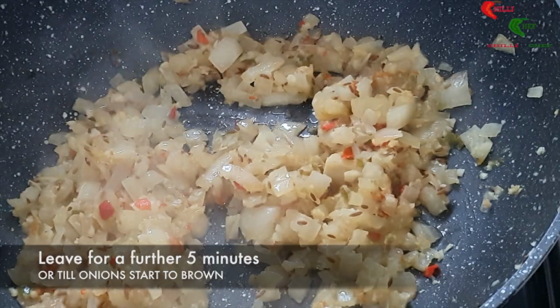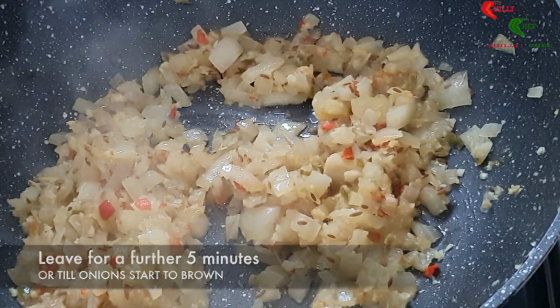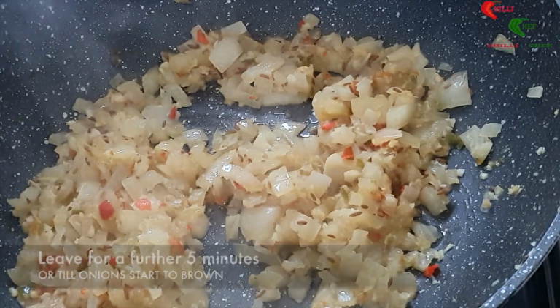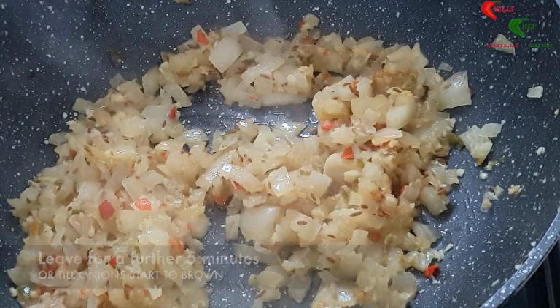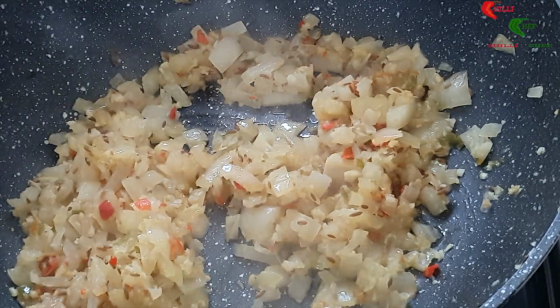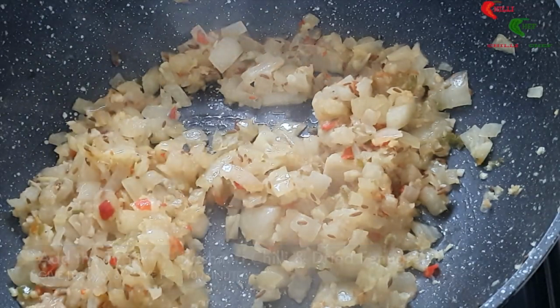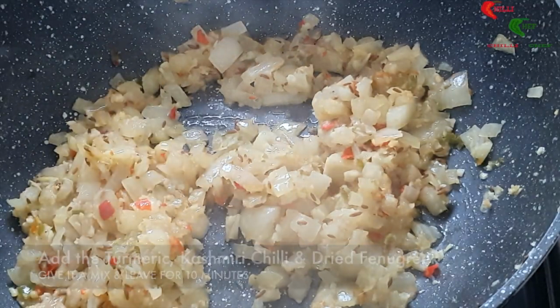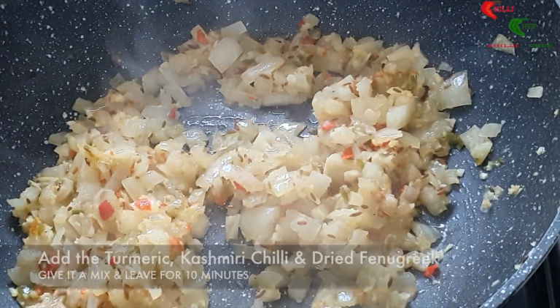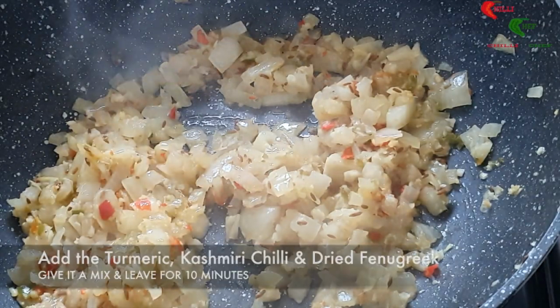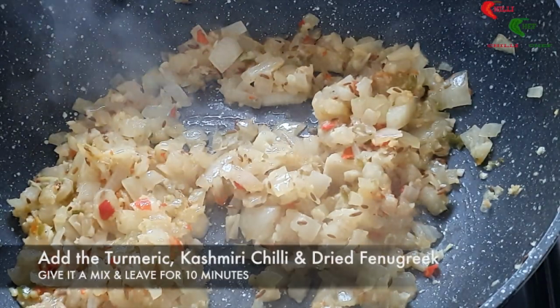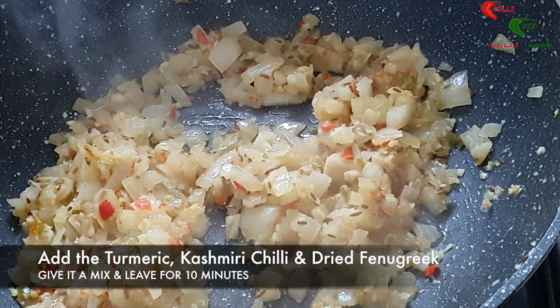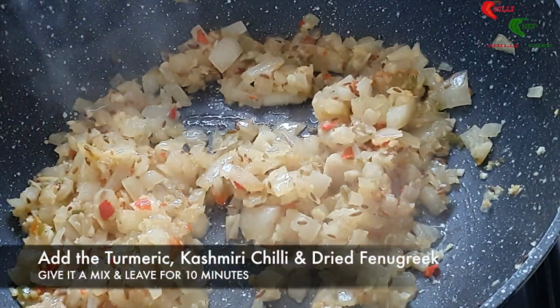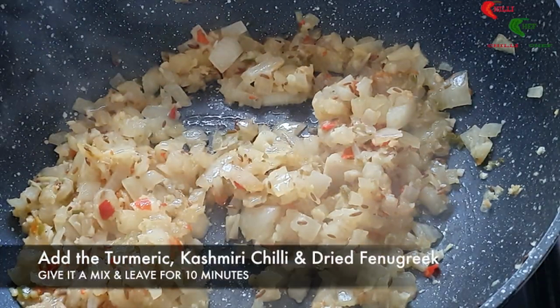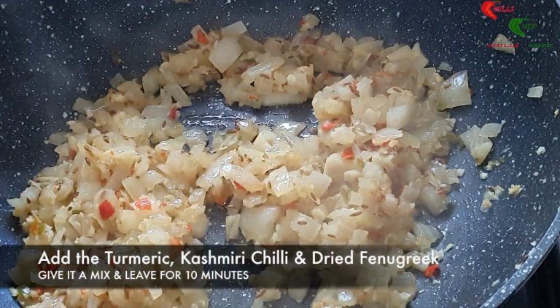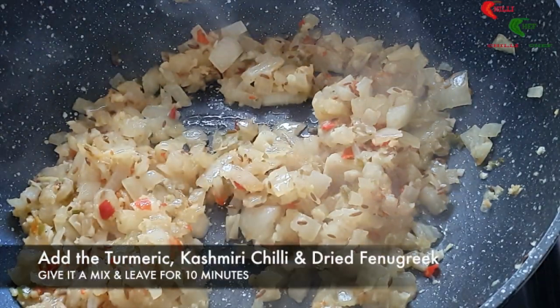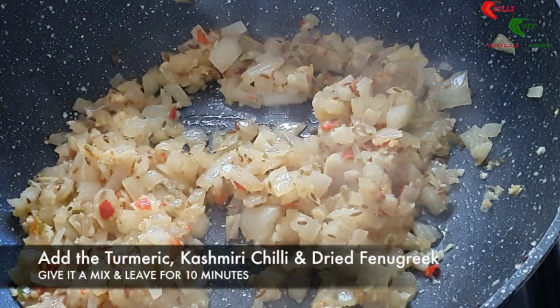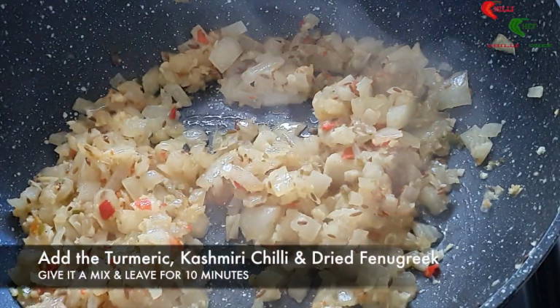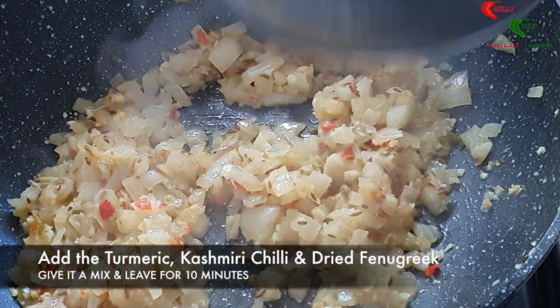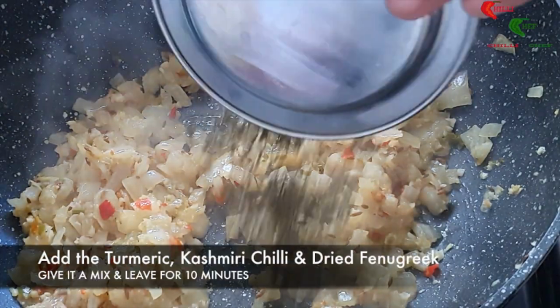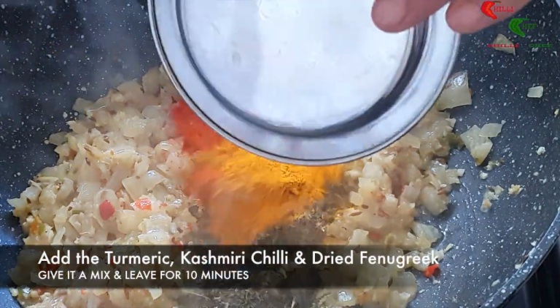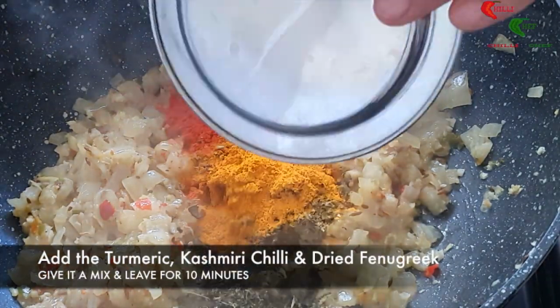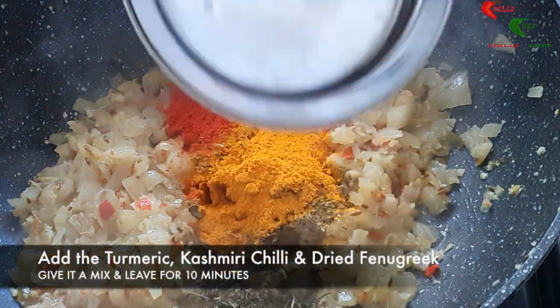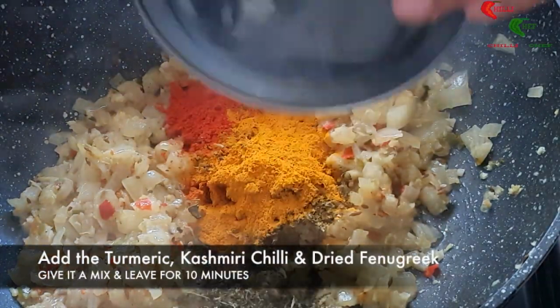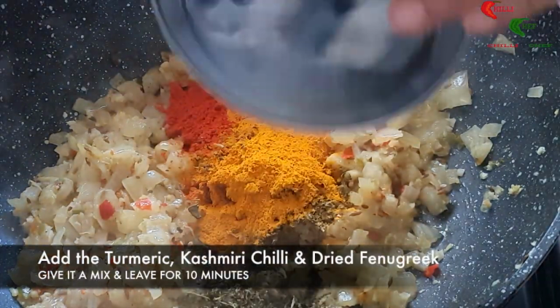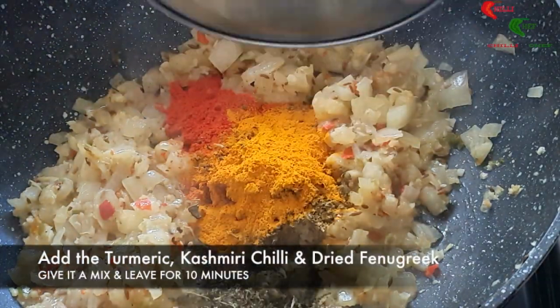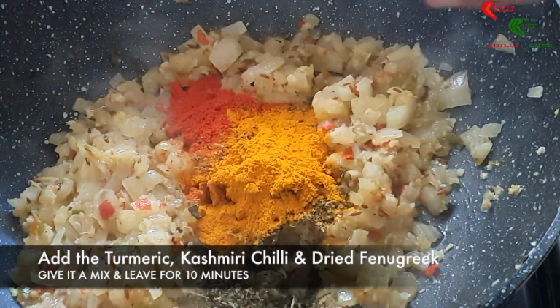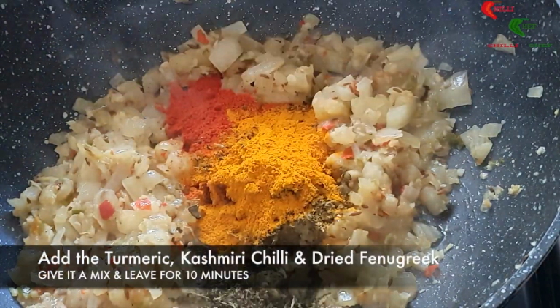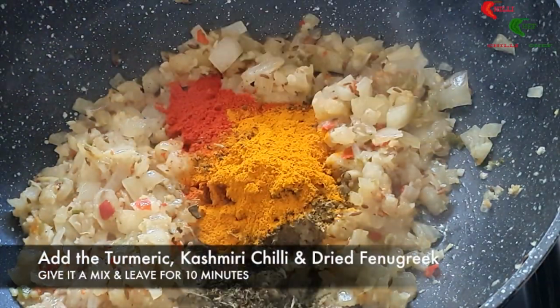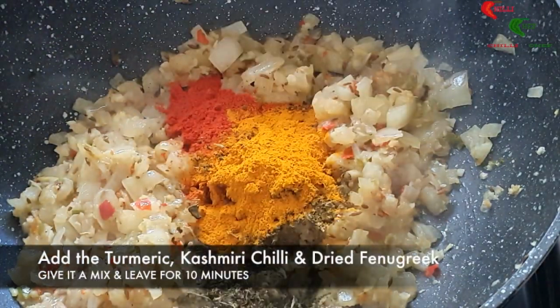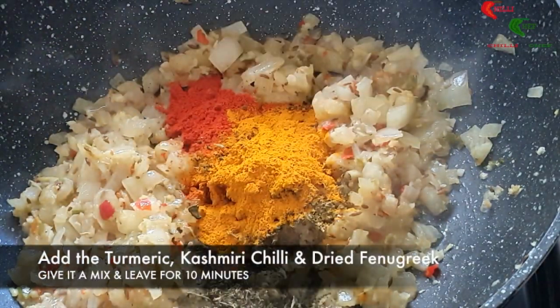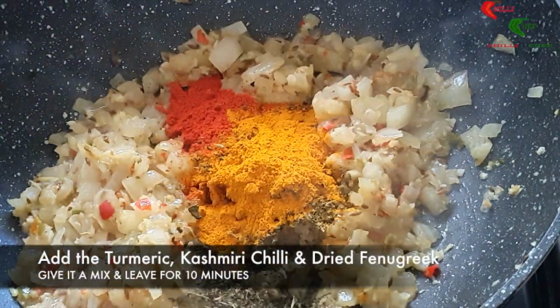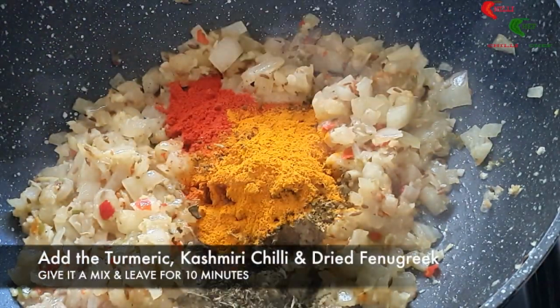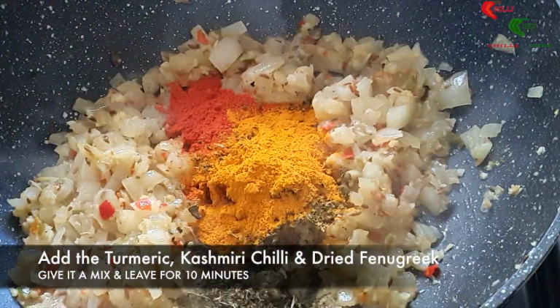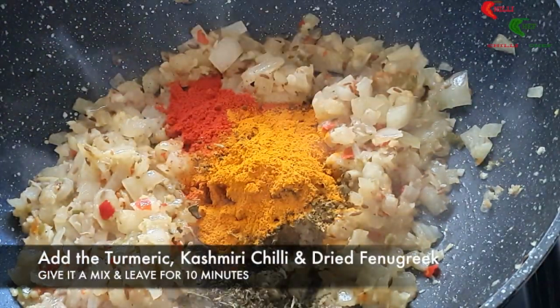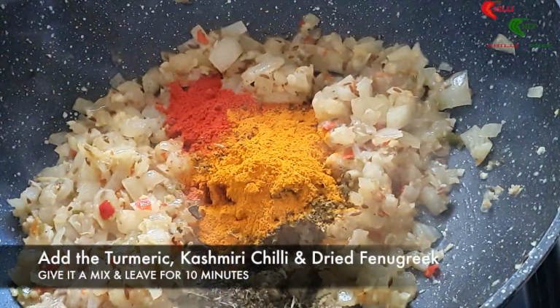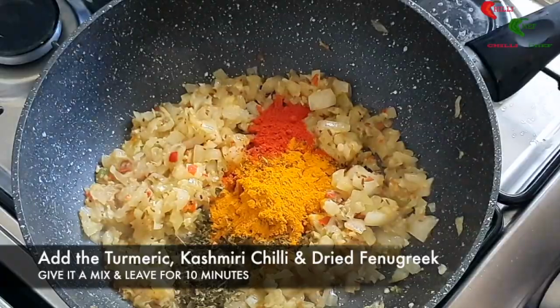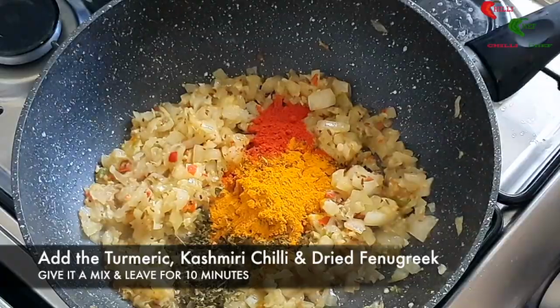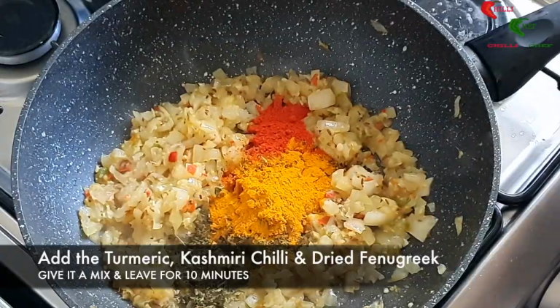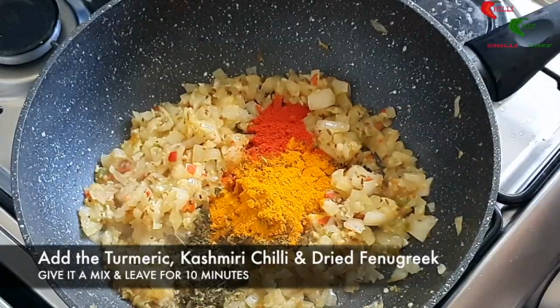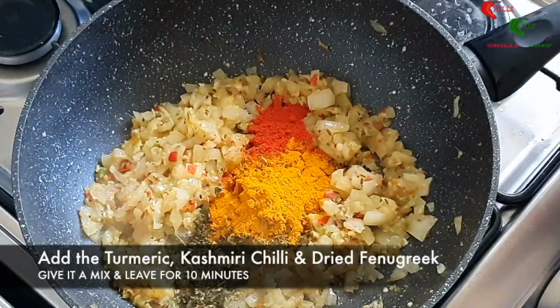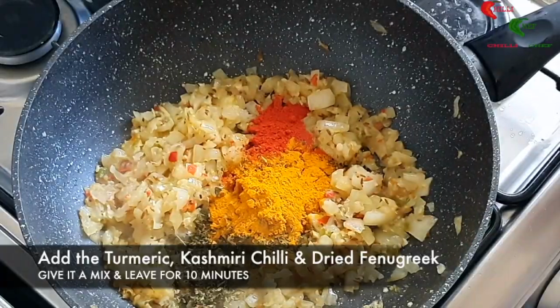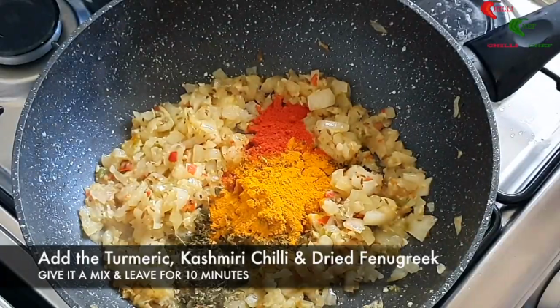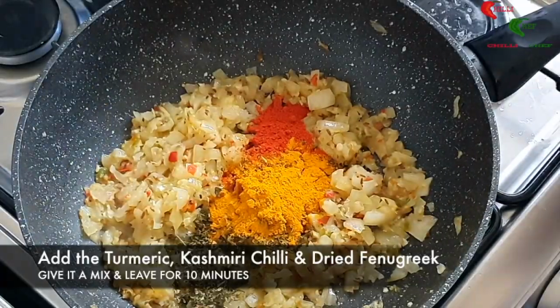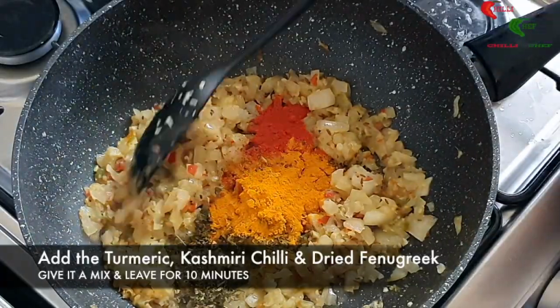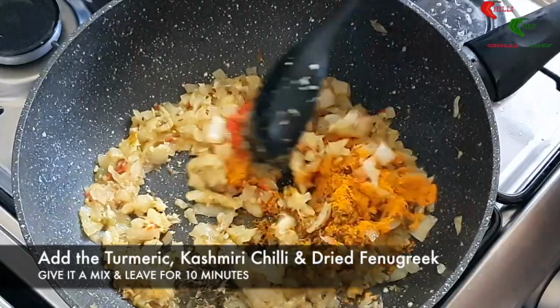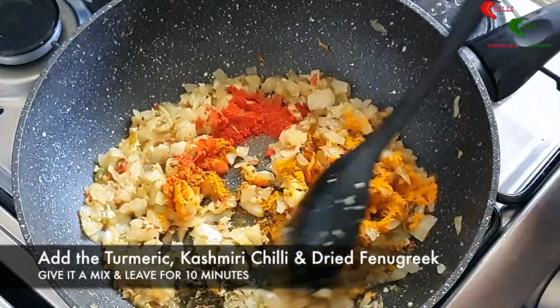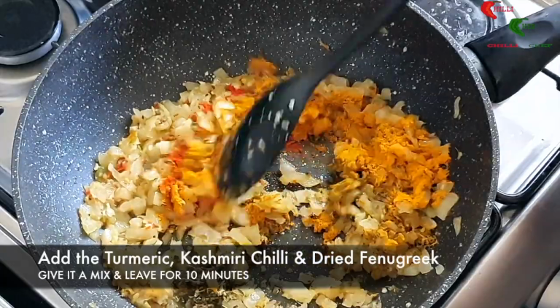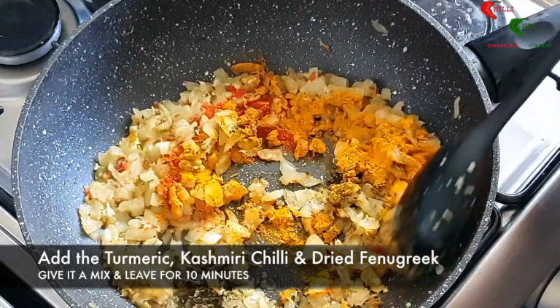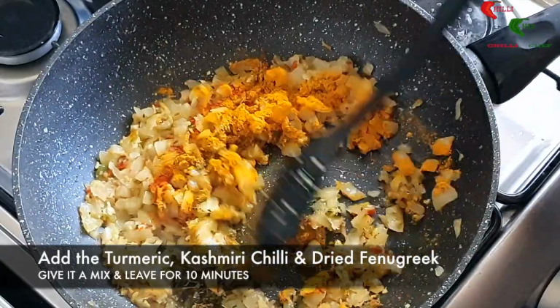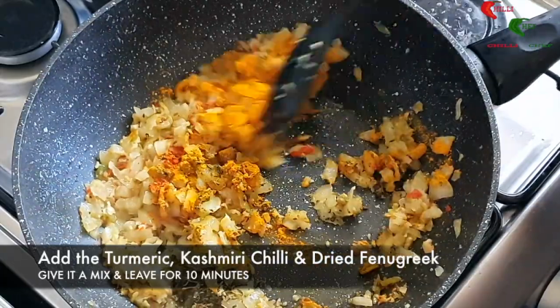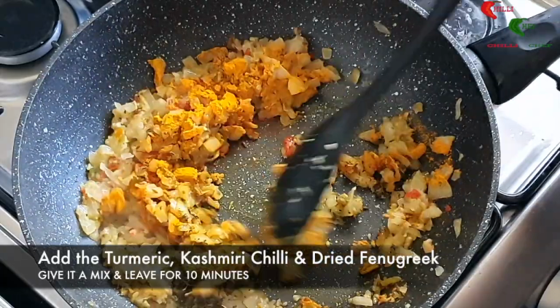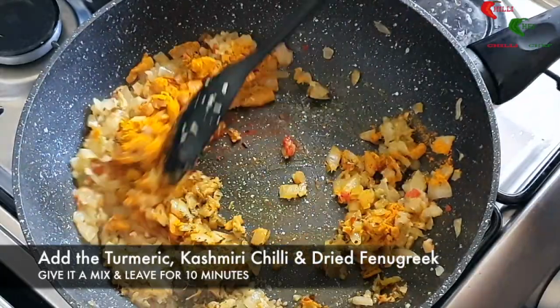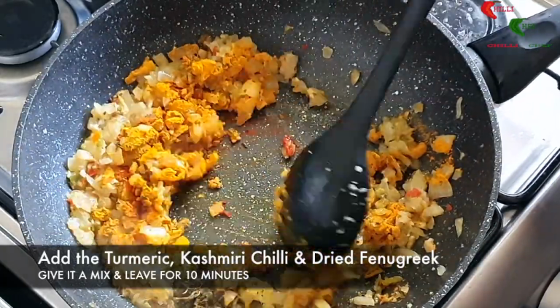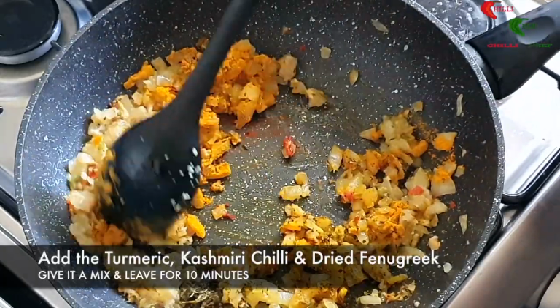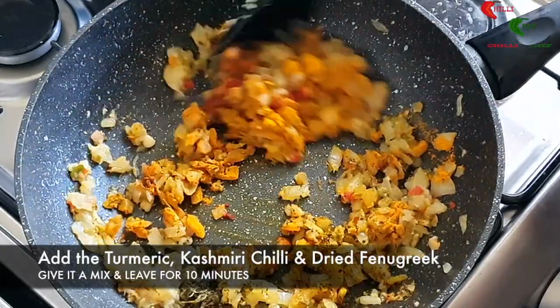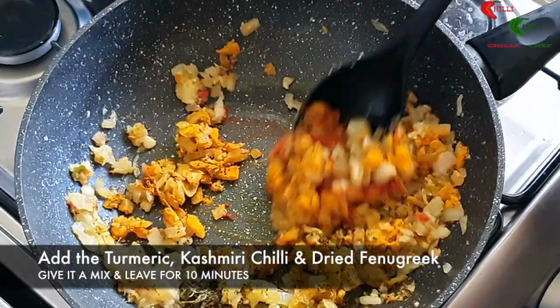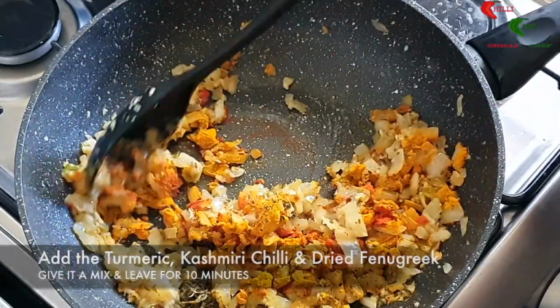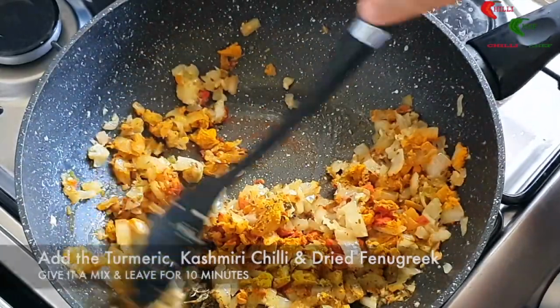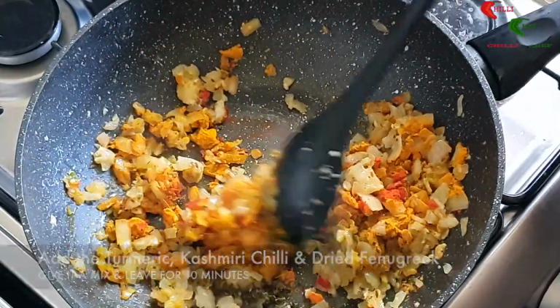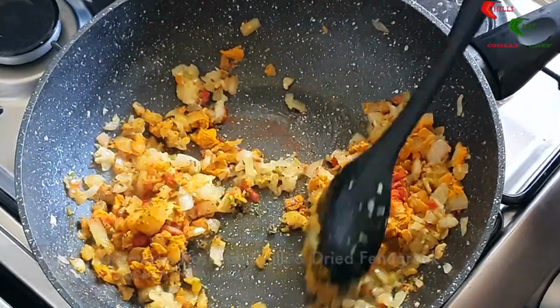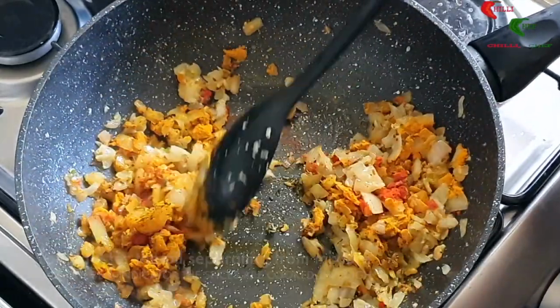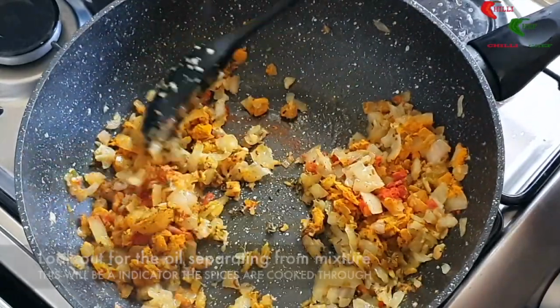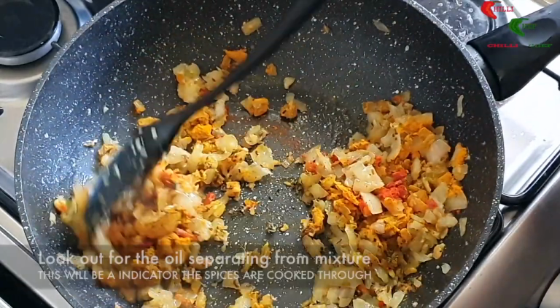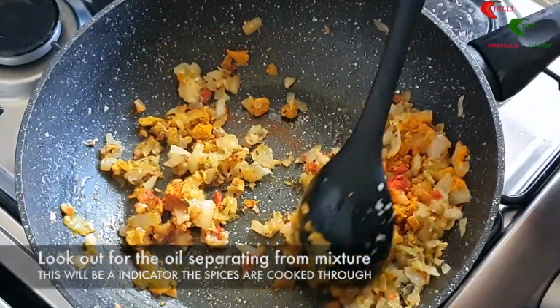Add the turmeric, Kashmiri chilli and the dried fenugreek. Give it a mix and leave in the pan for 10 minutes.